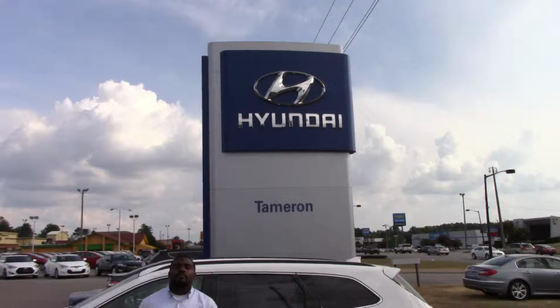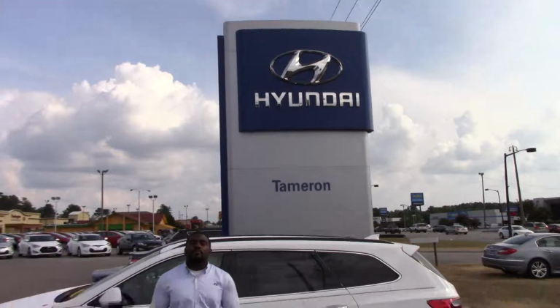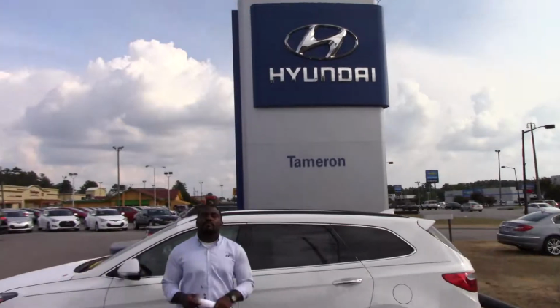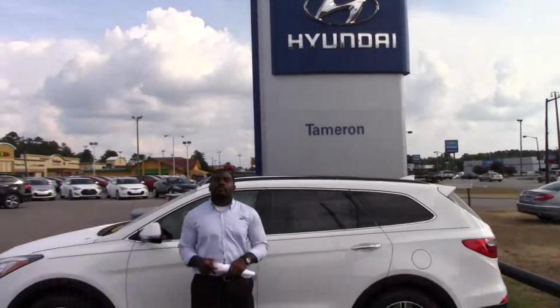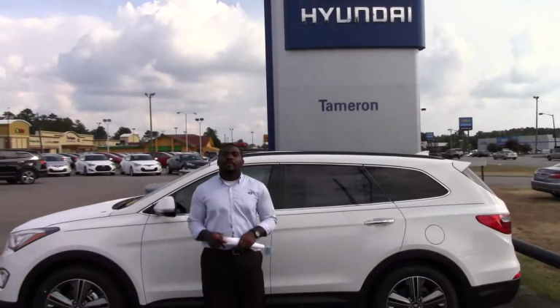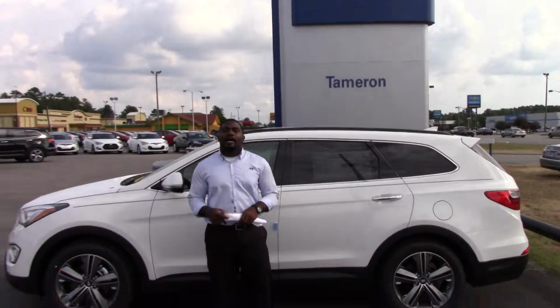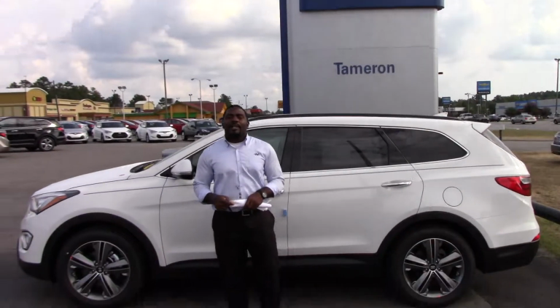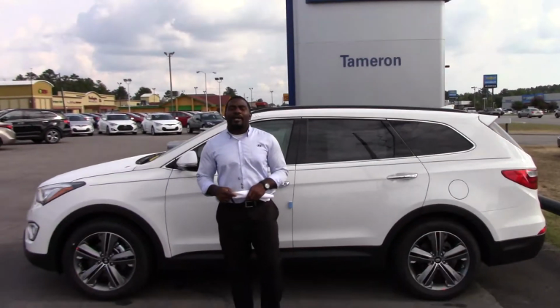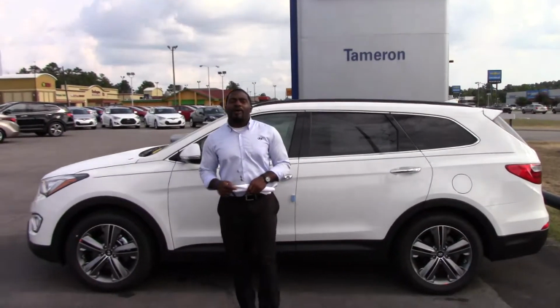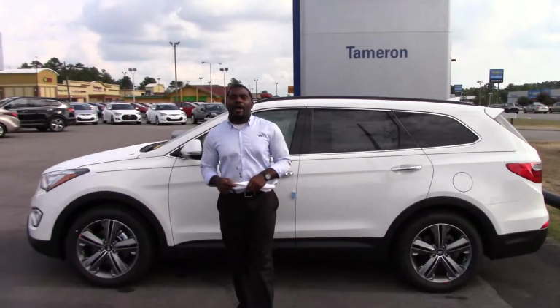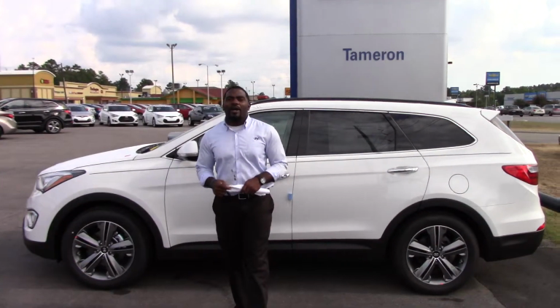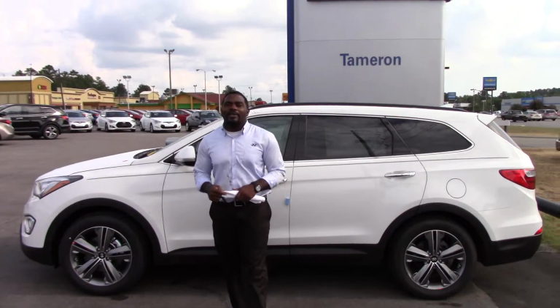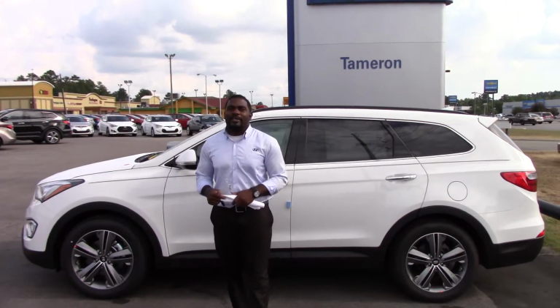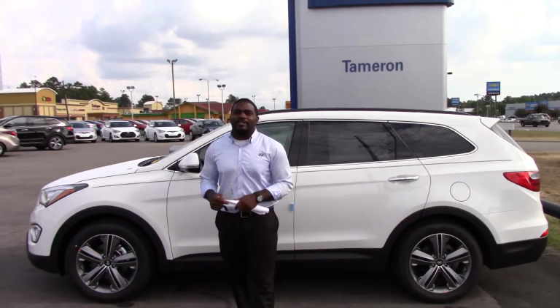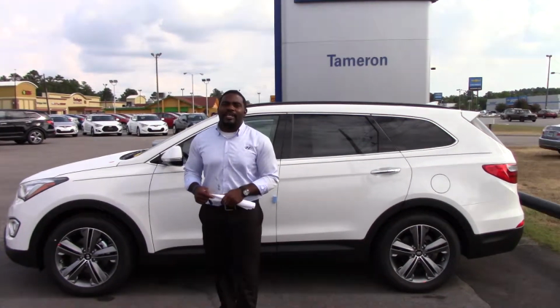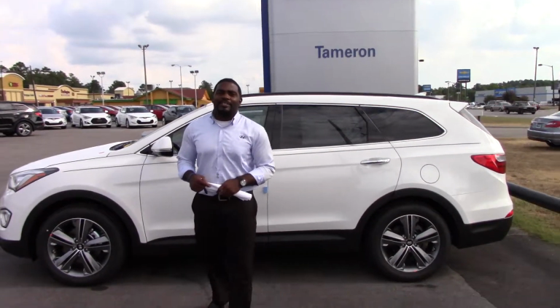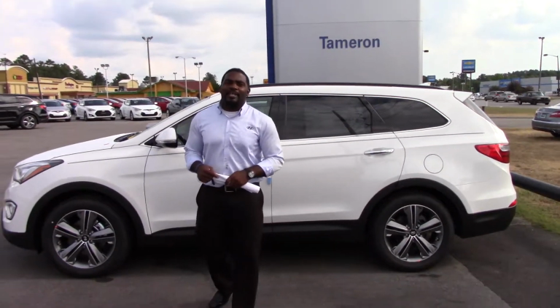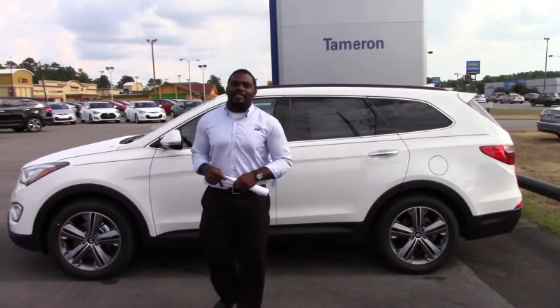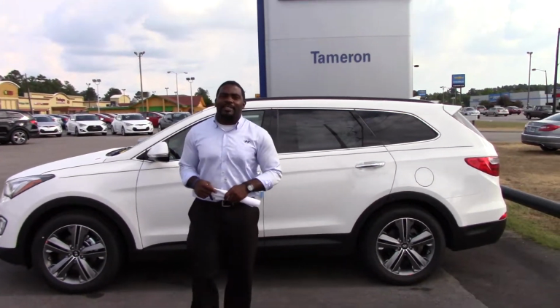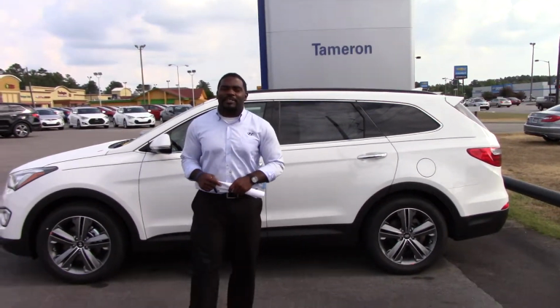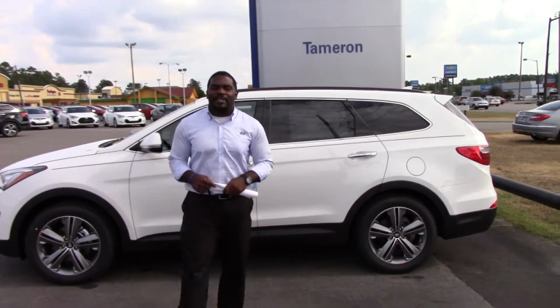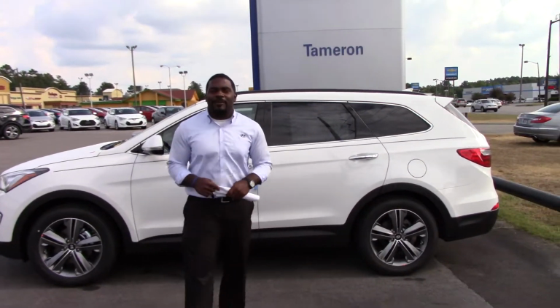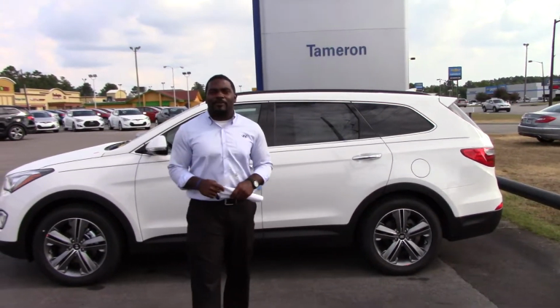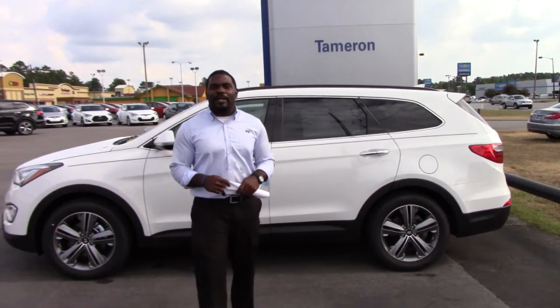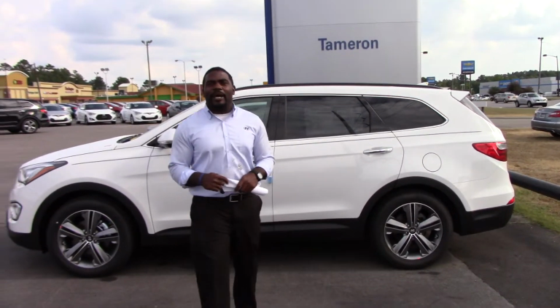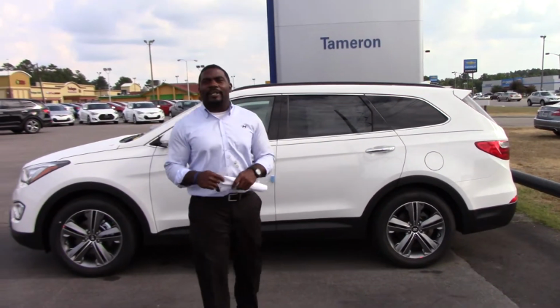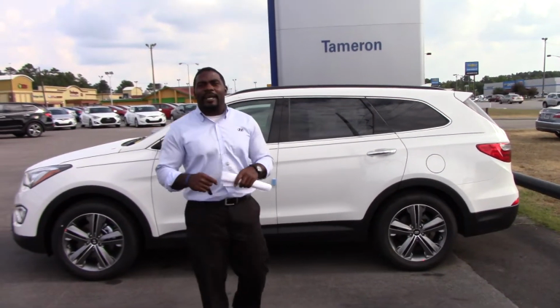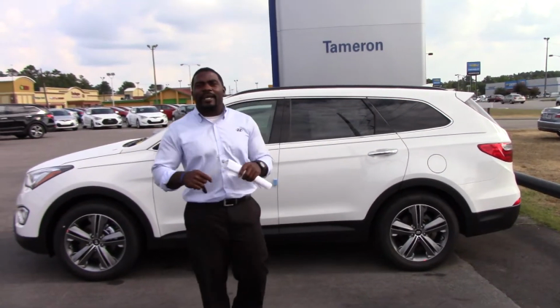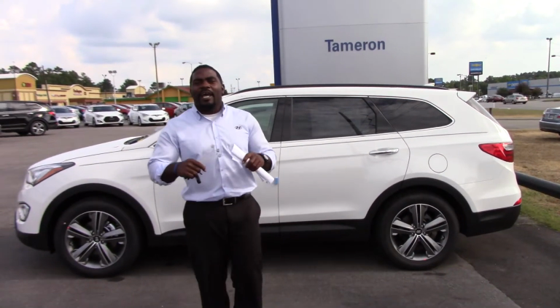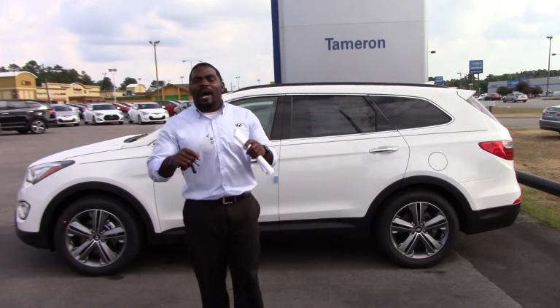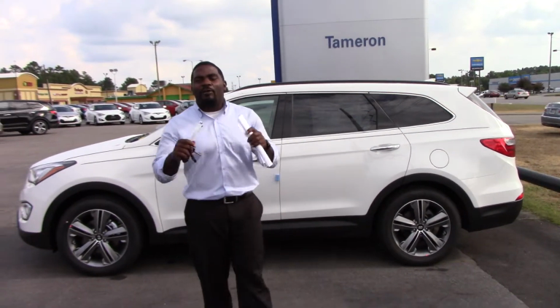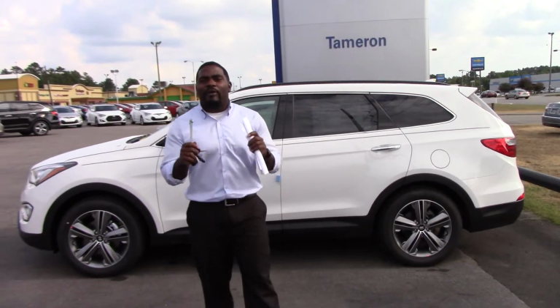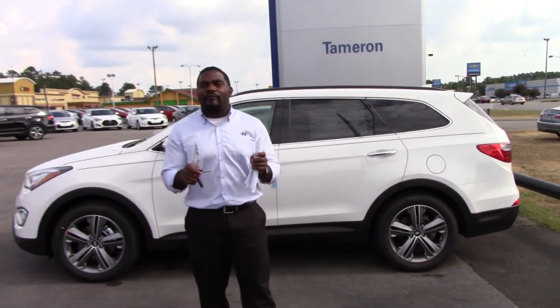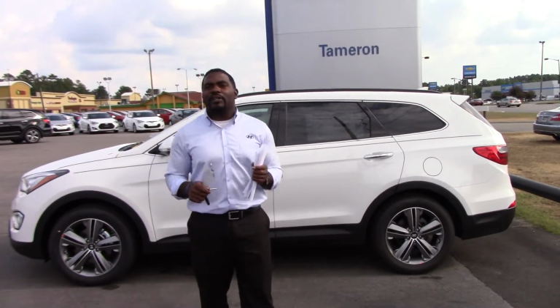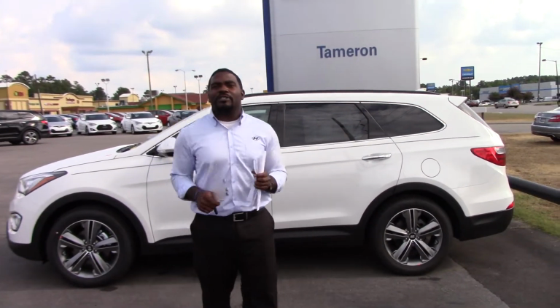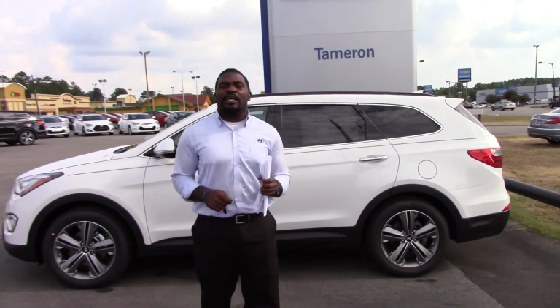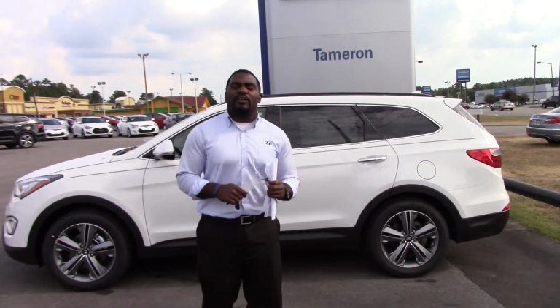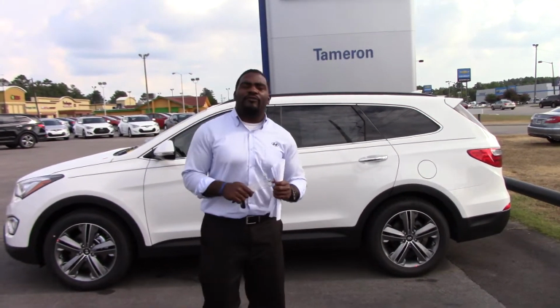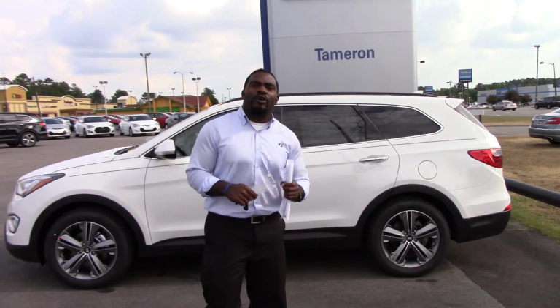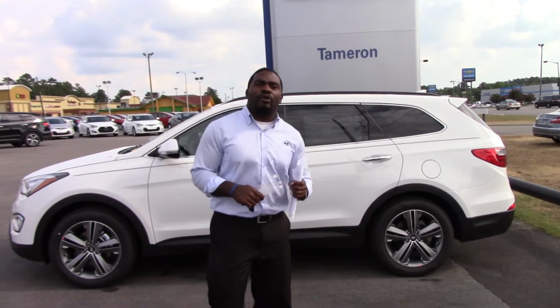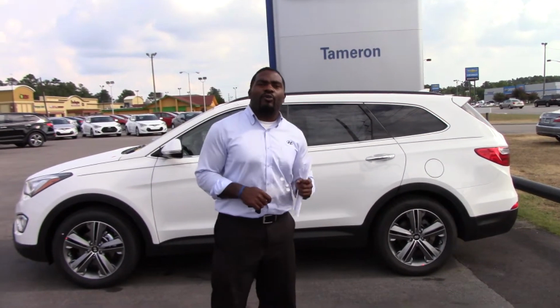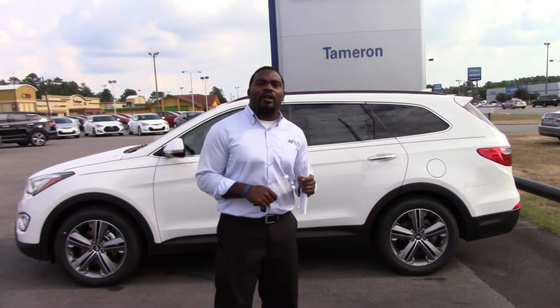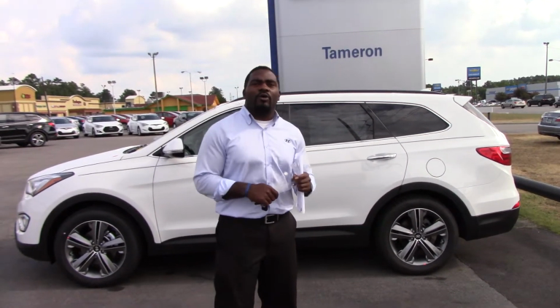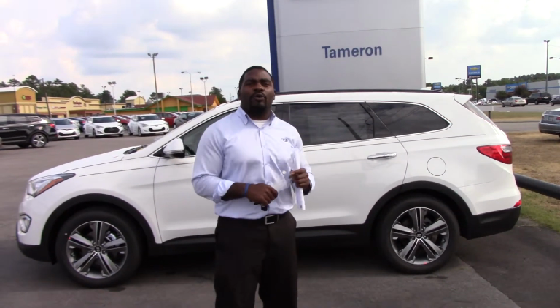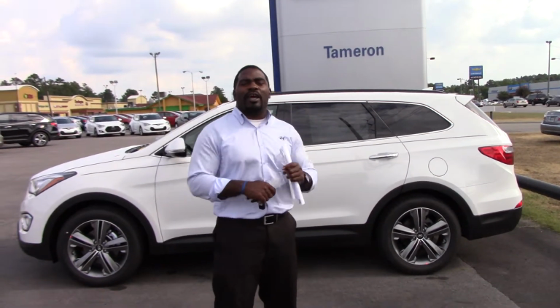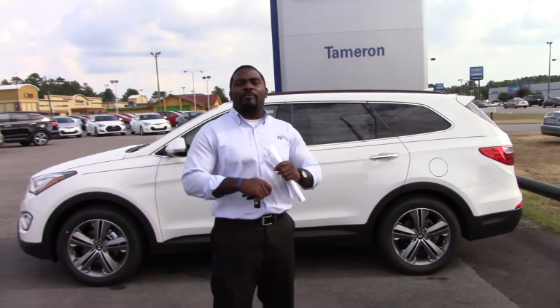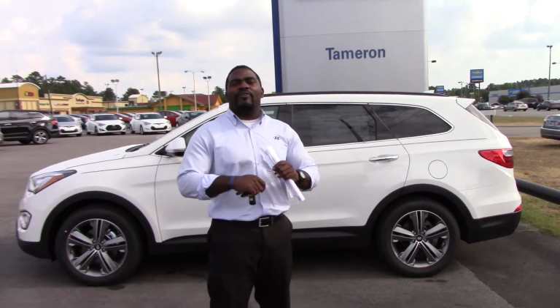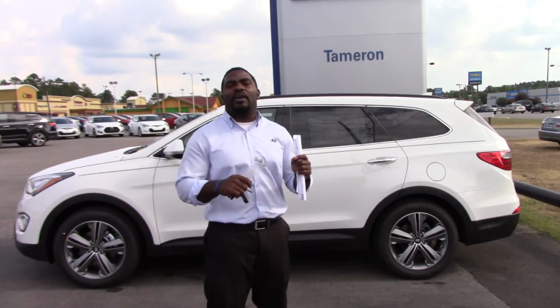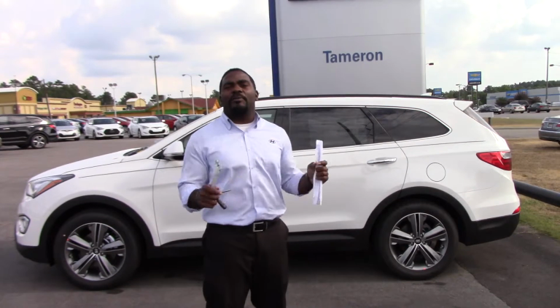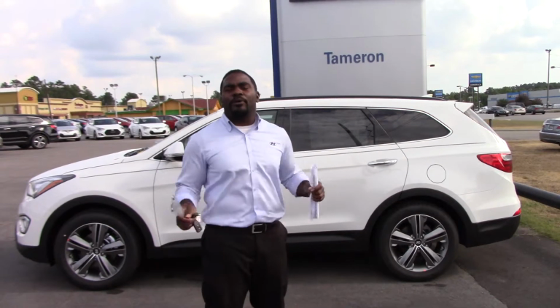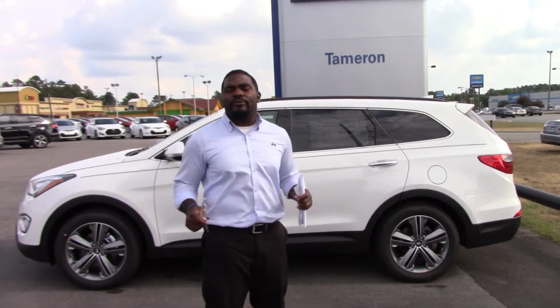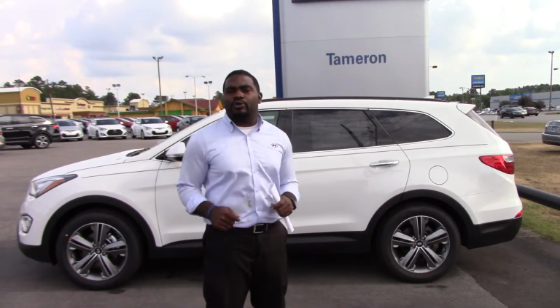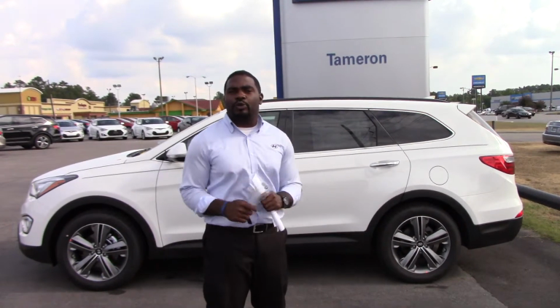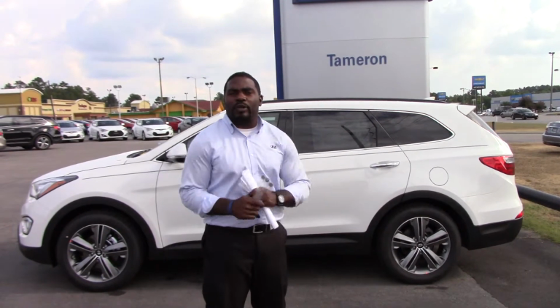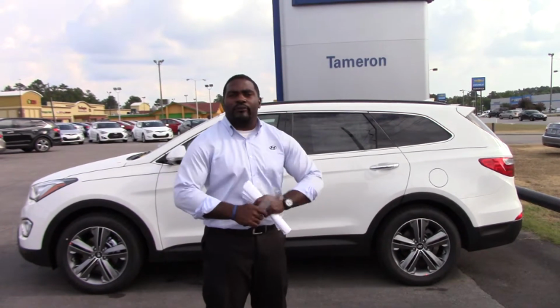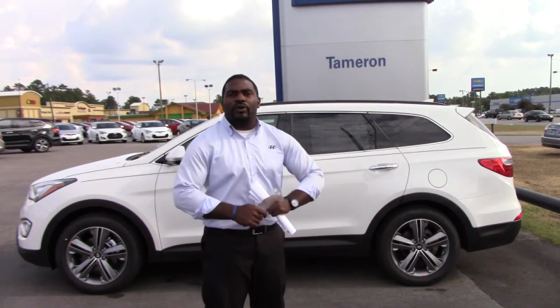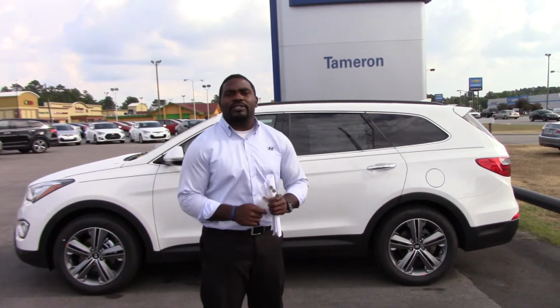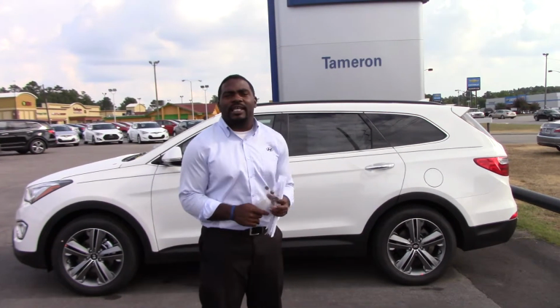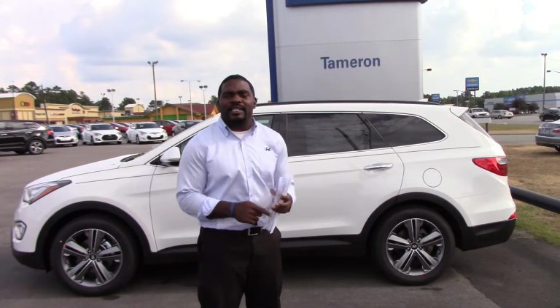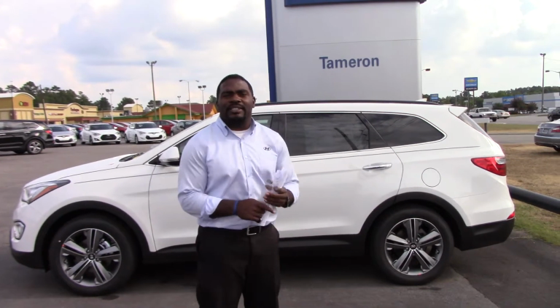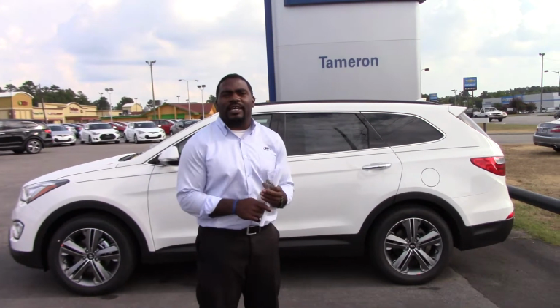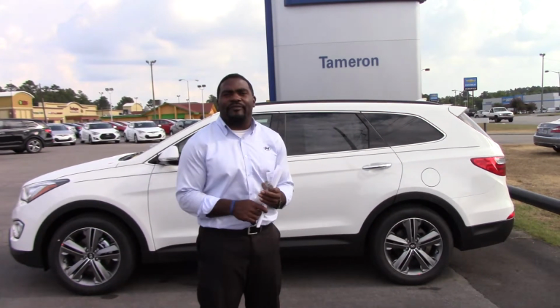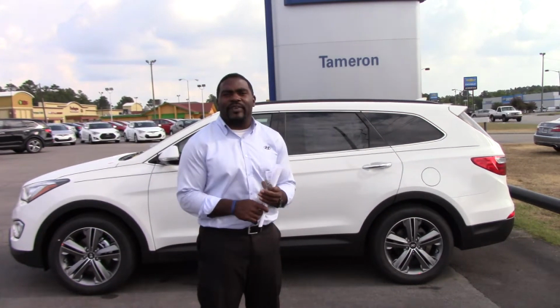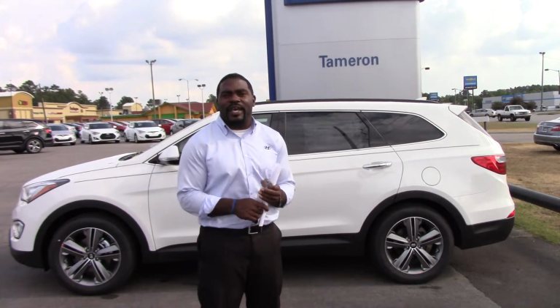Hello, Ernest. Jay Johnson here with Tamron Hyundai. I want to first thank you for inquiring on one of our very beautiful 2014 Santa Fe.